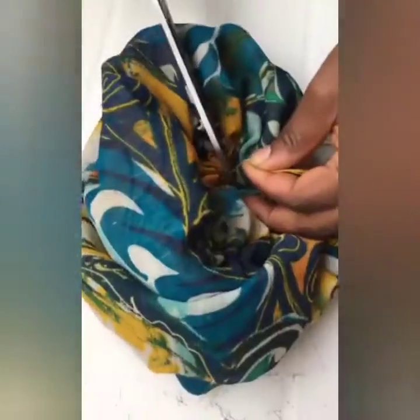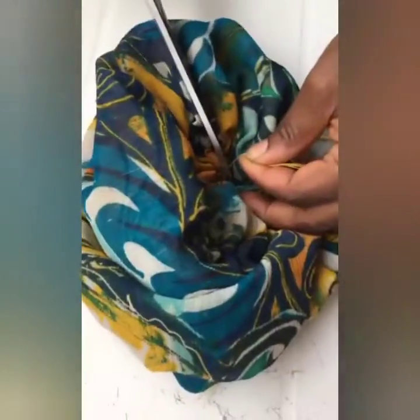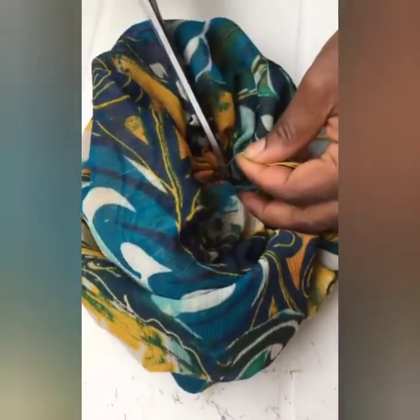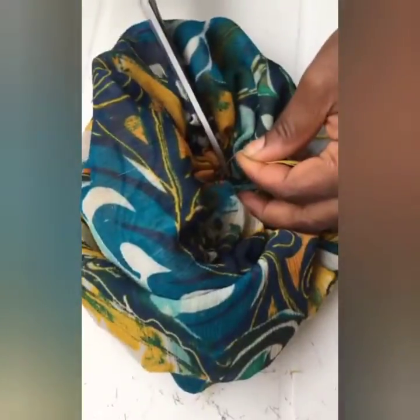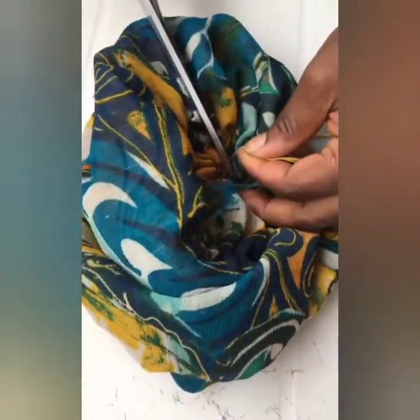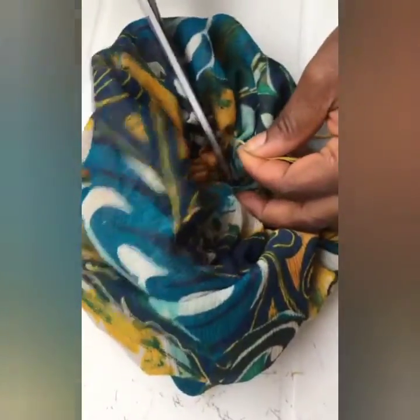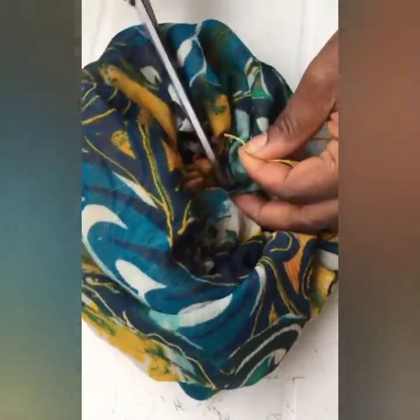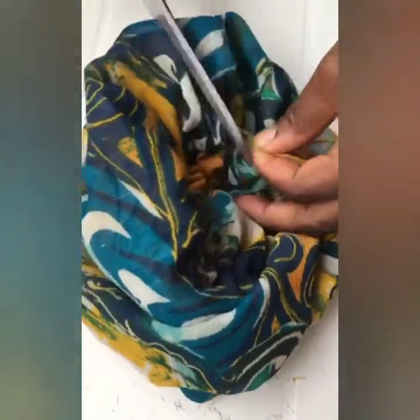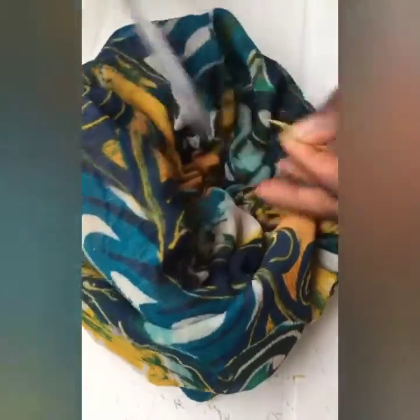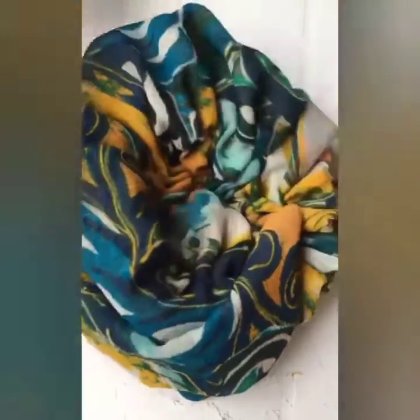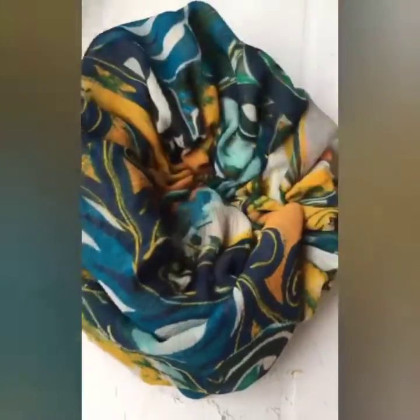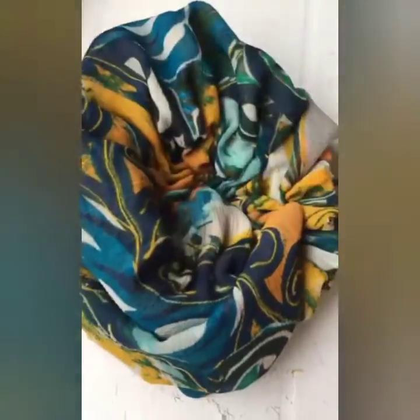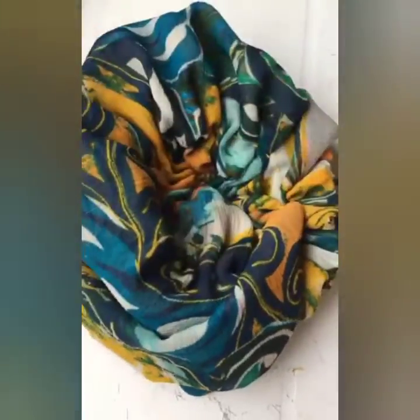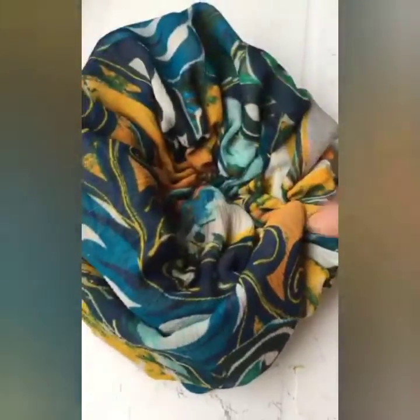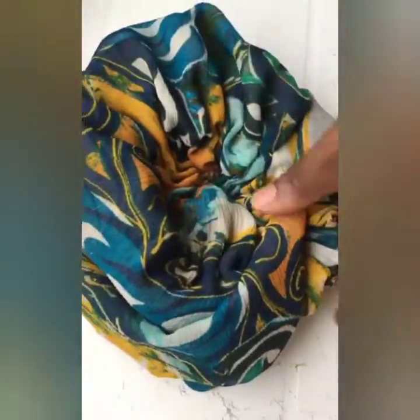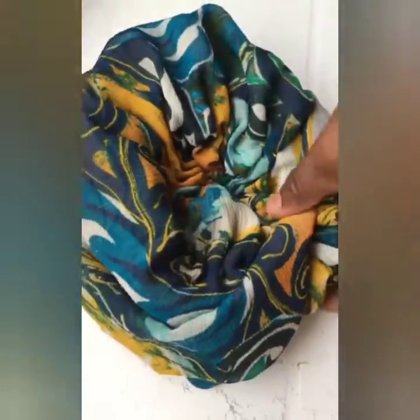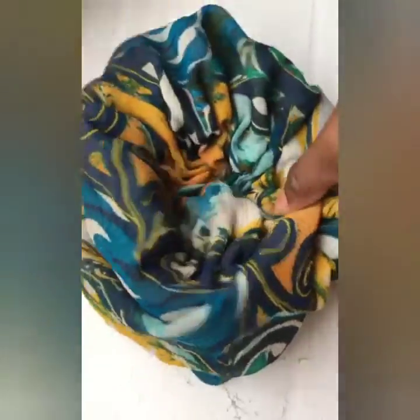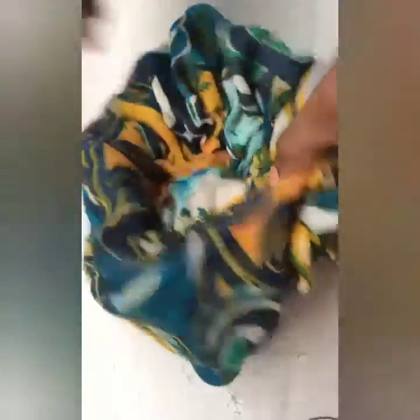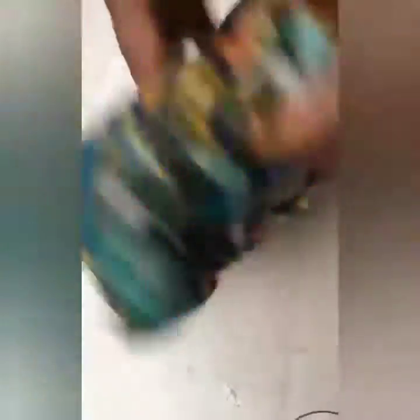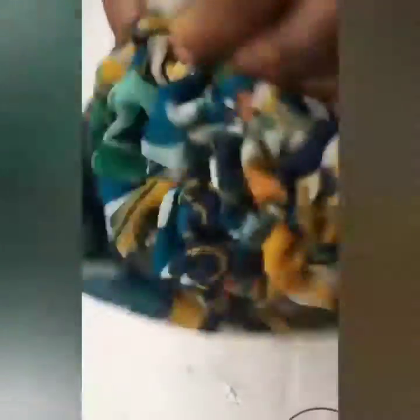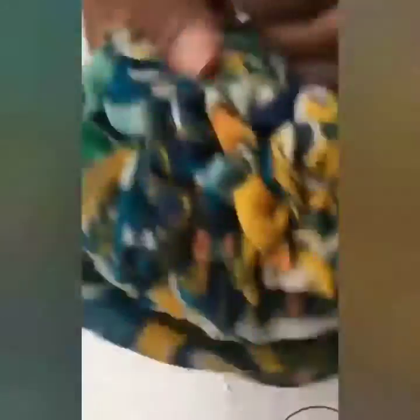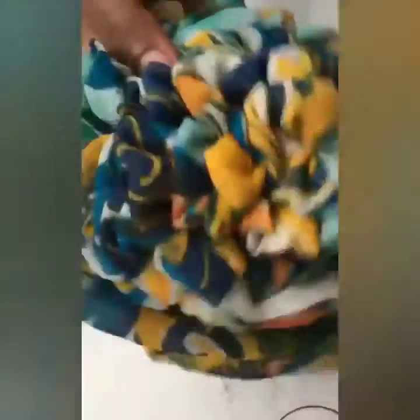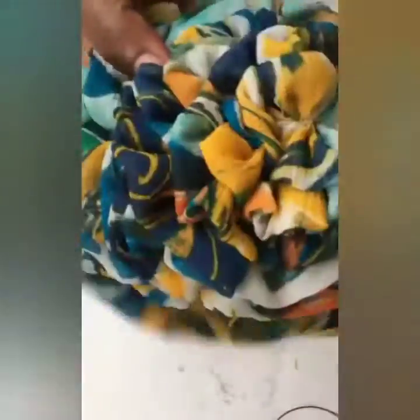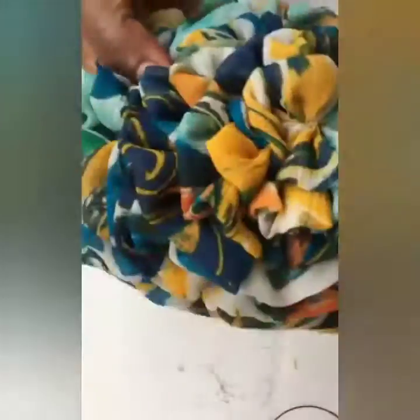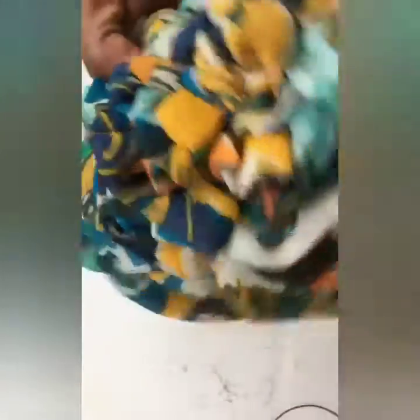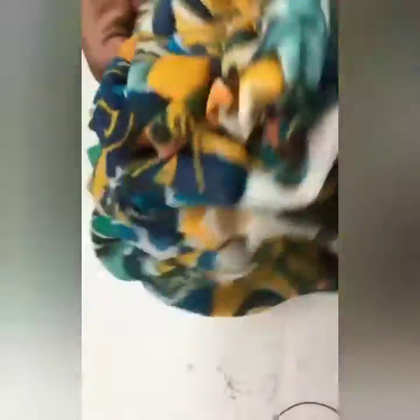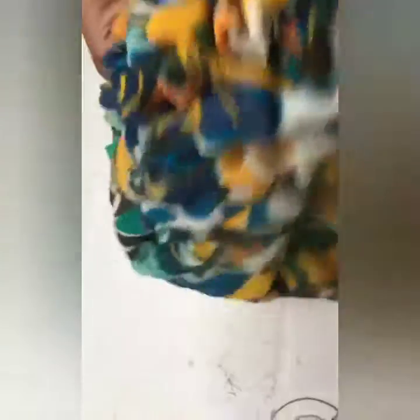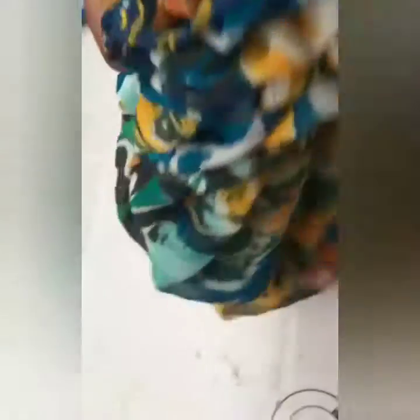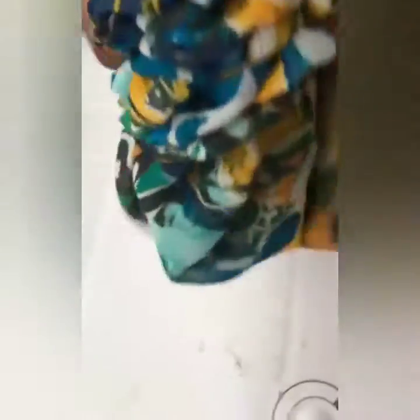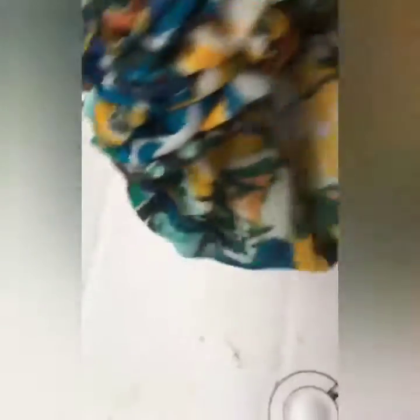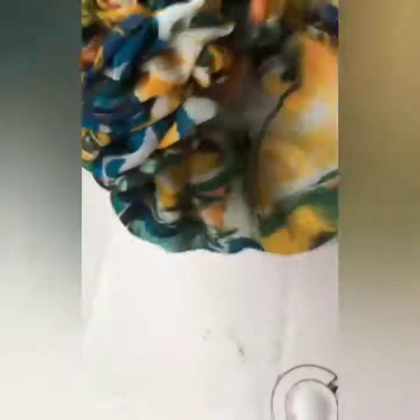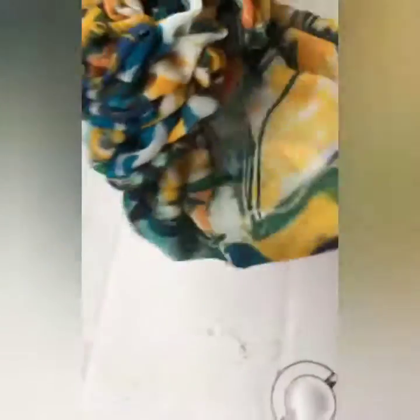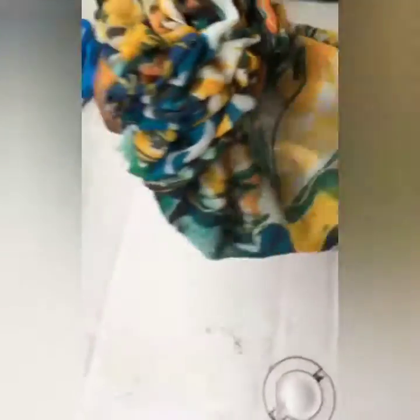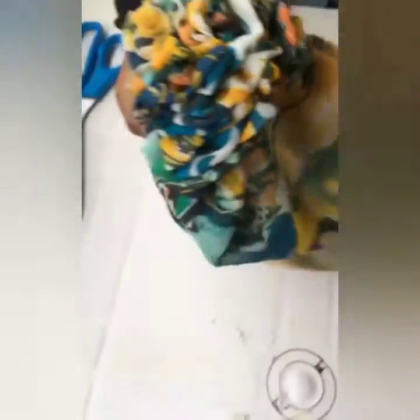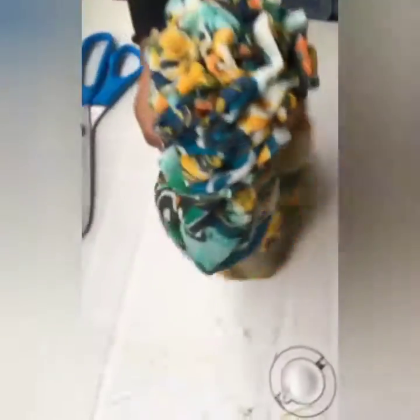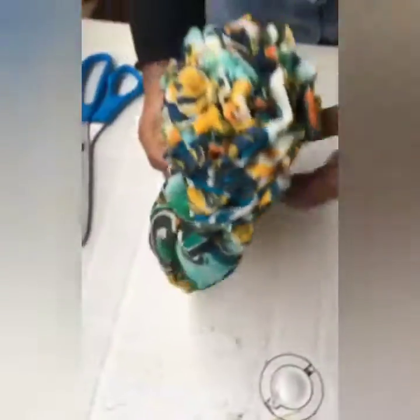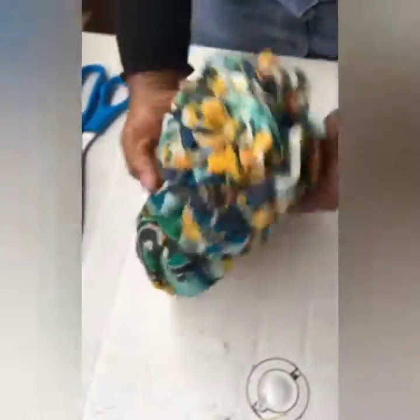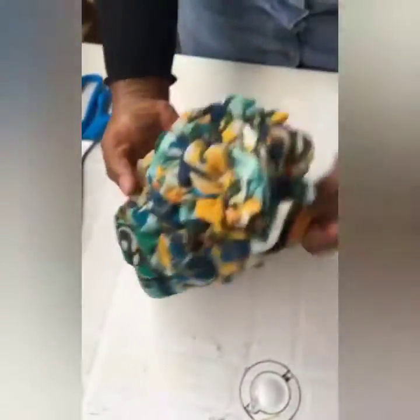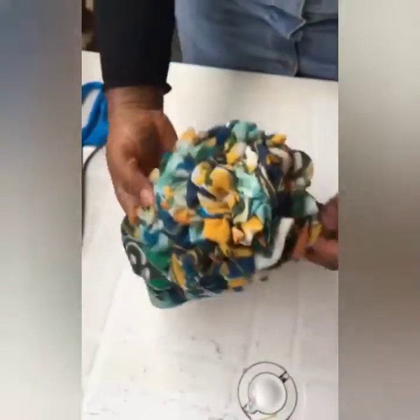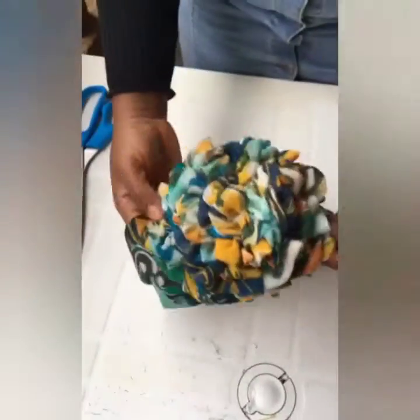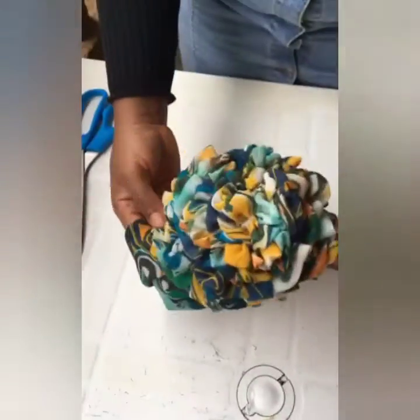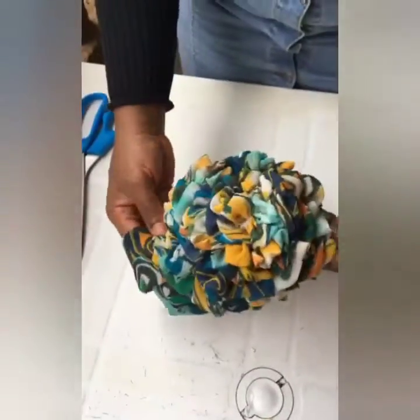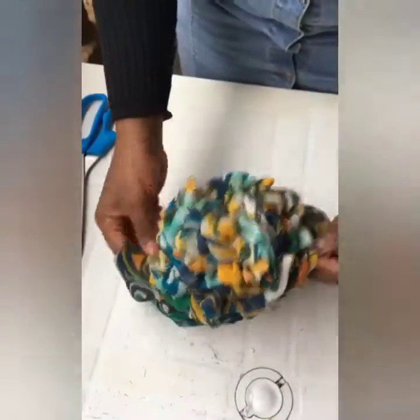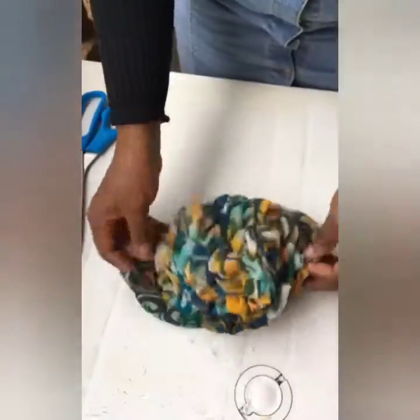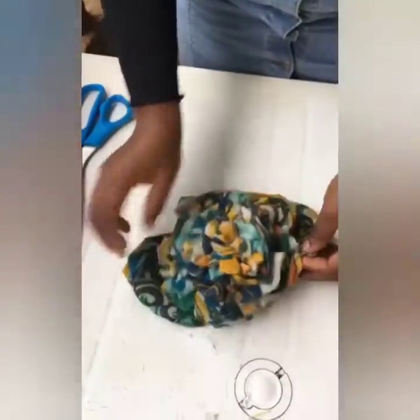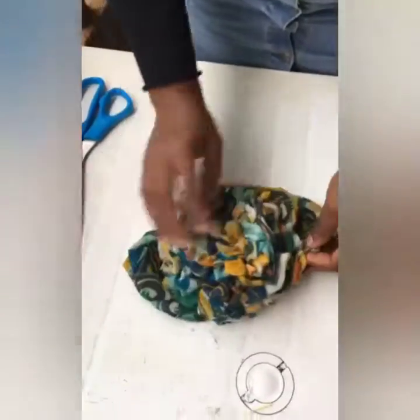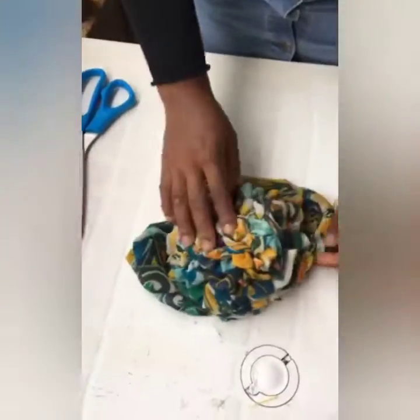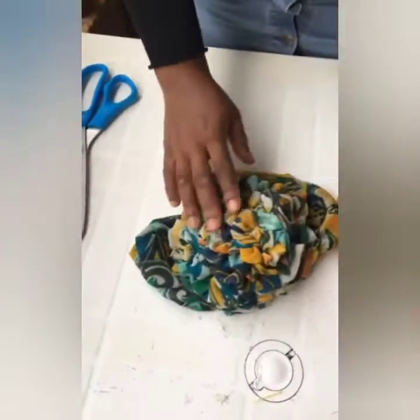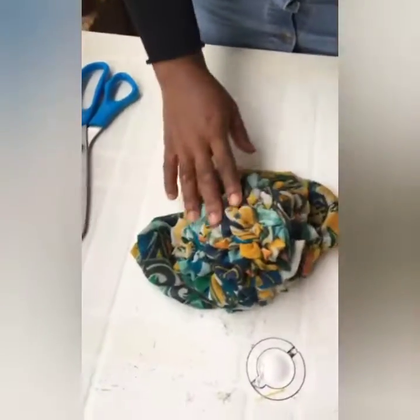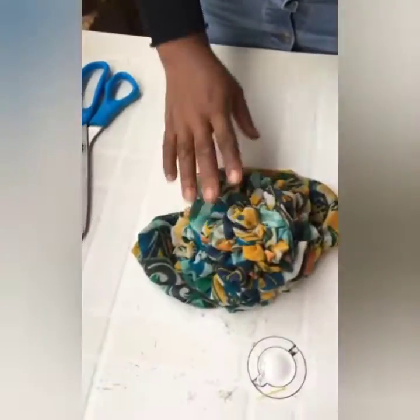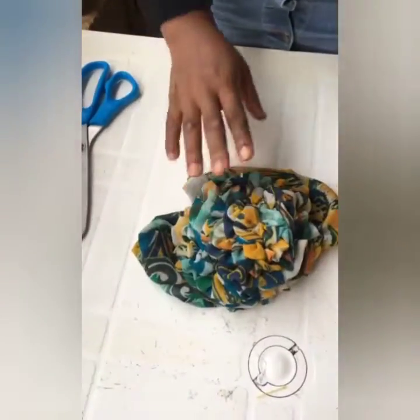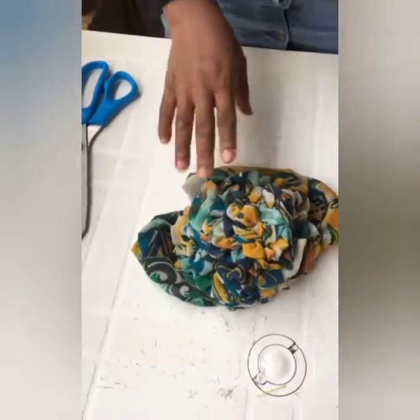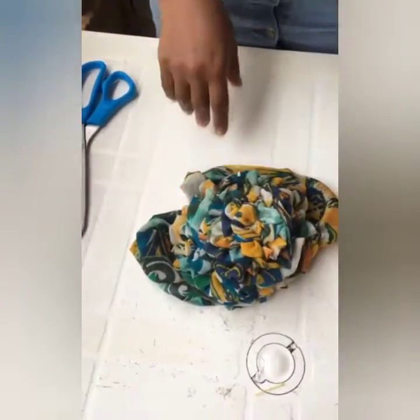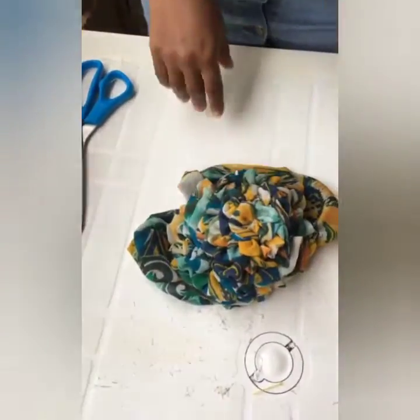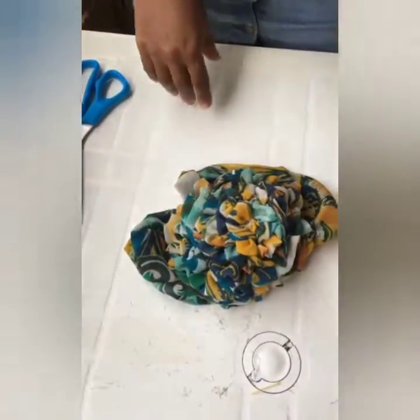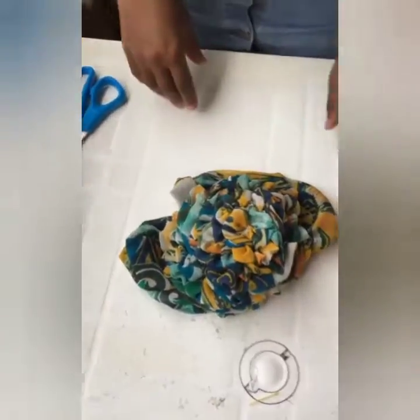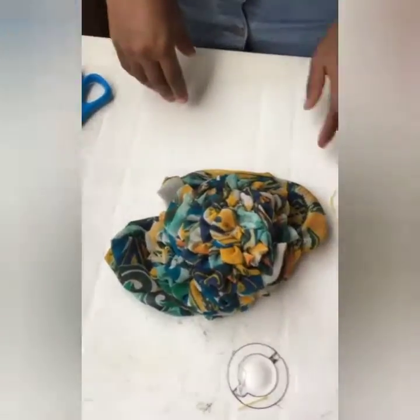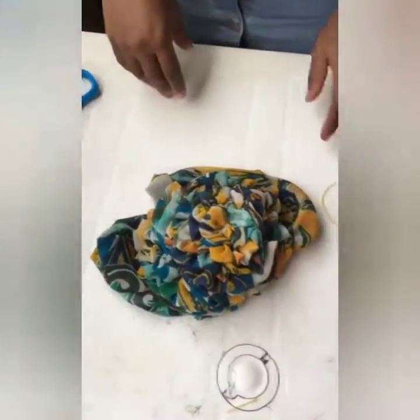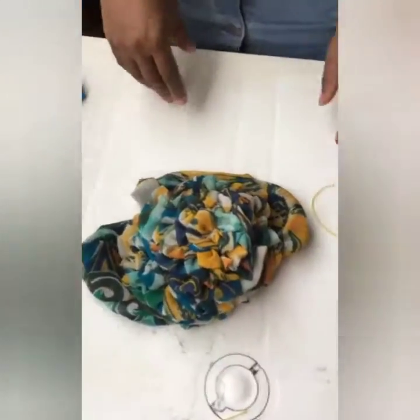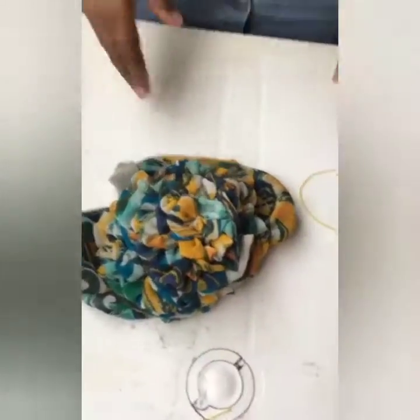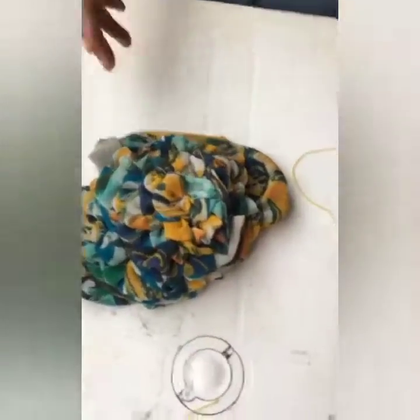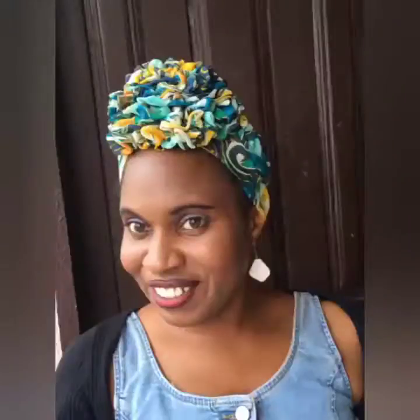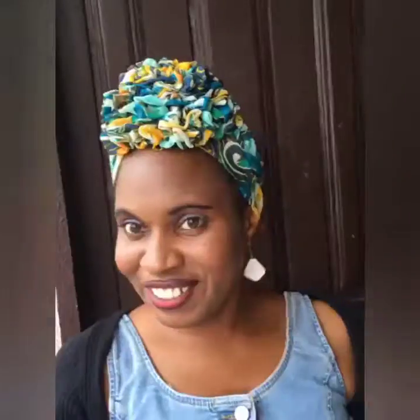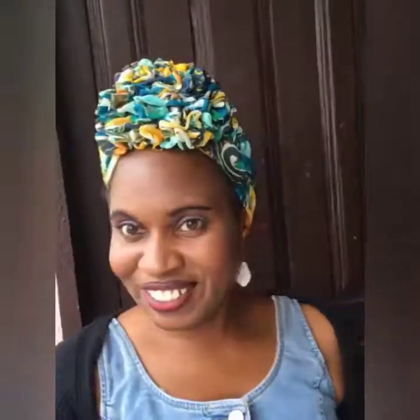We're done with sewing it all the way round — and that's it! Let me go put on some makeup so we can show you the finished result.